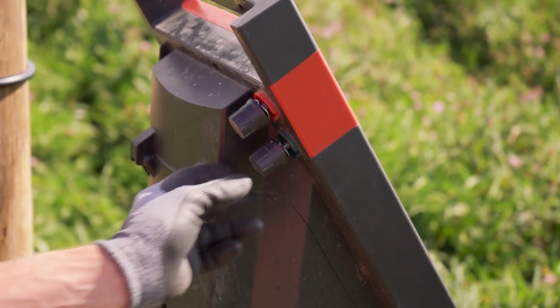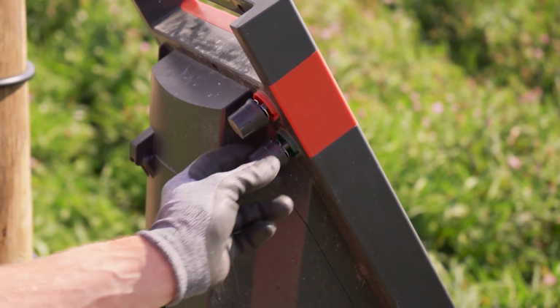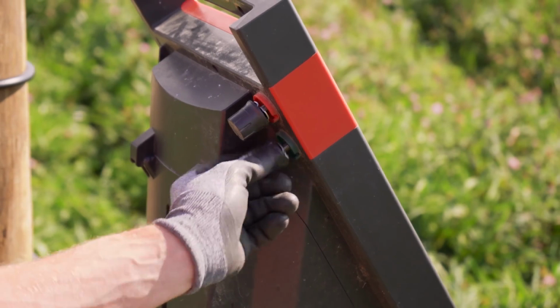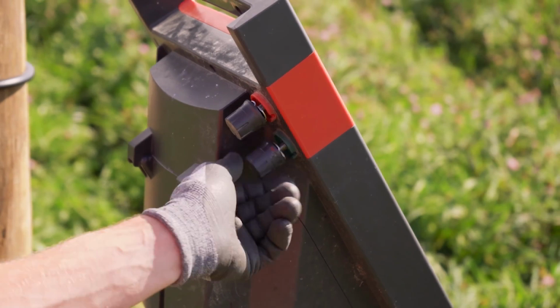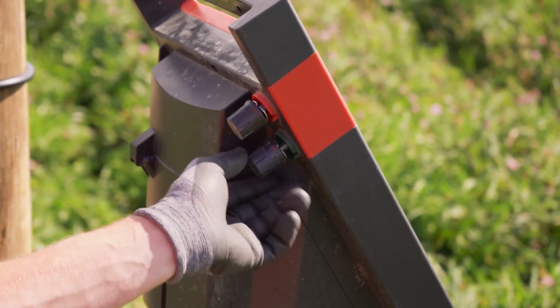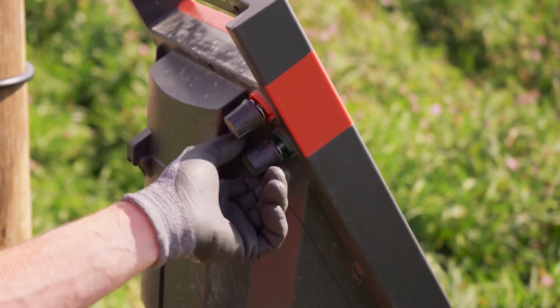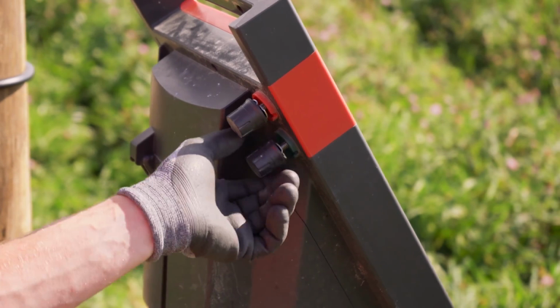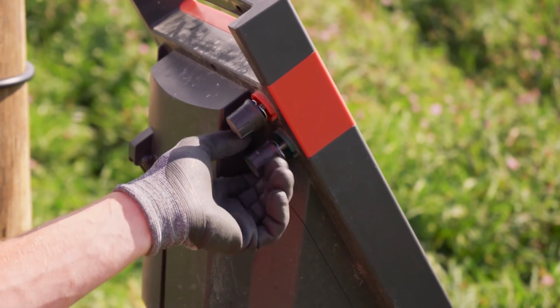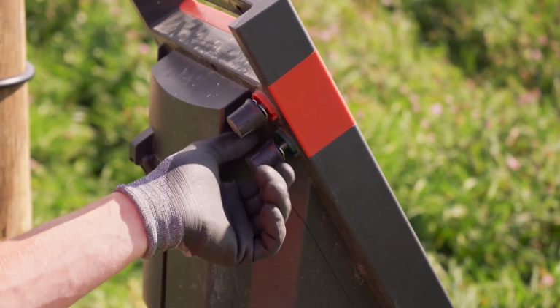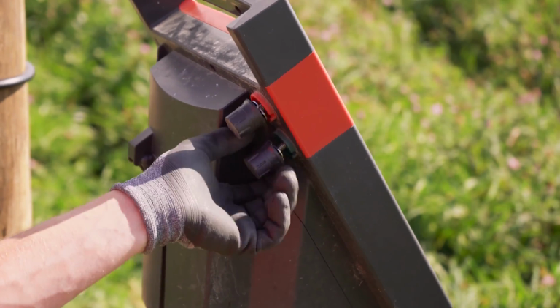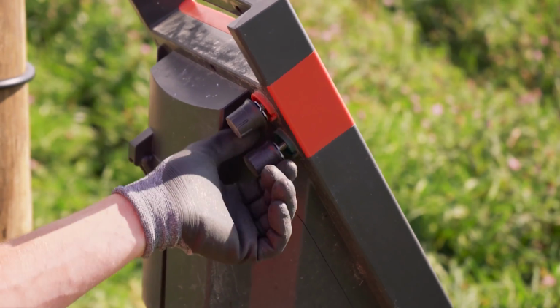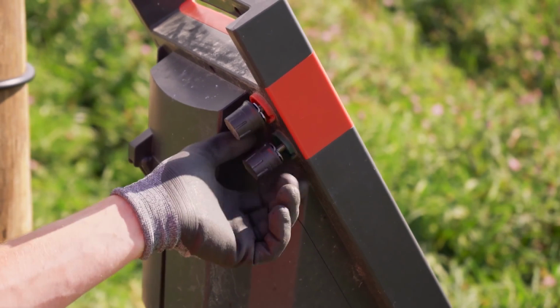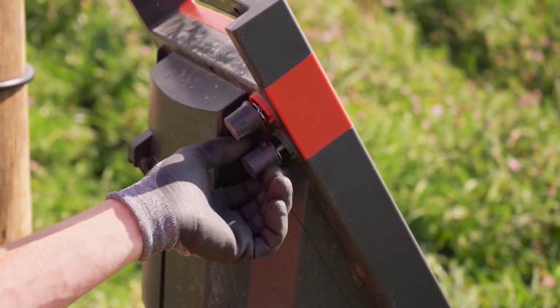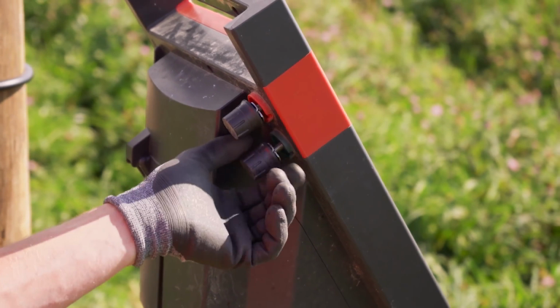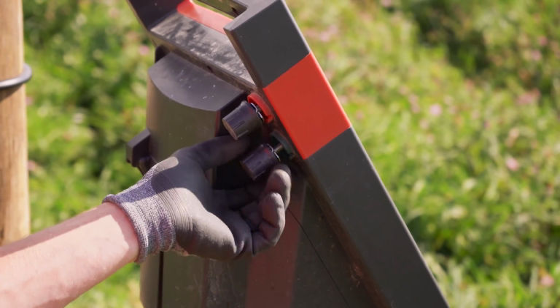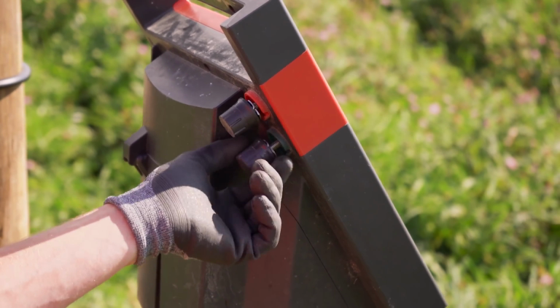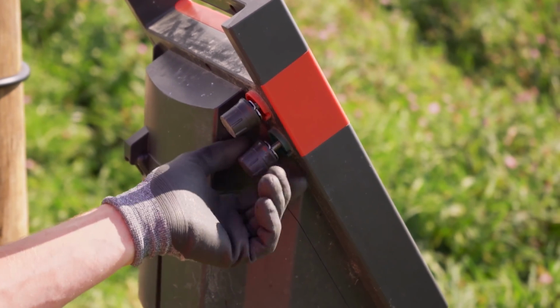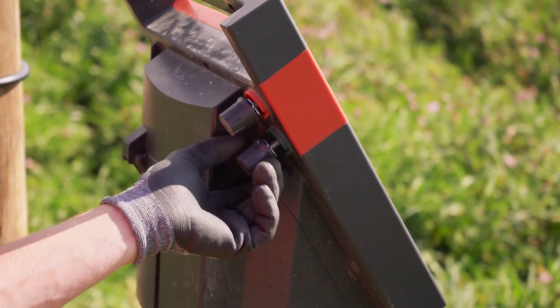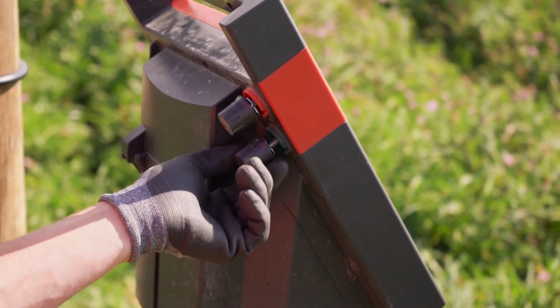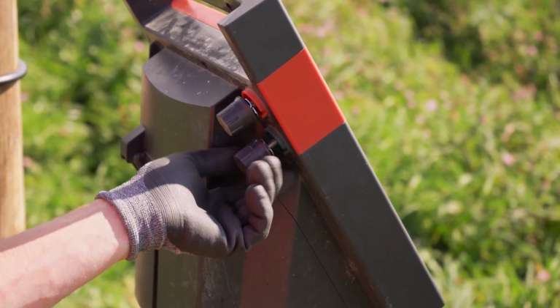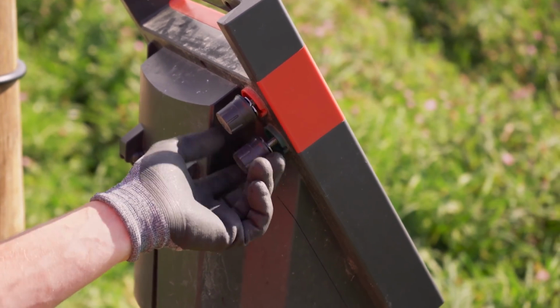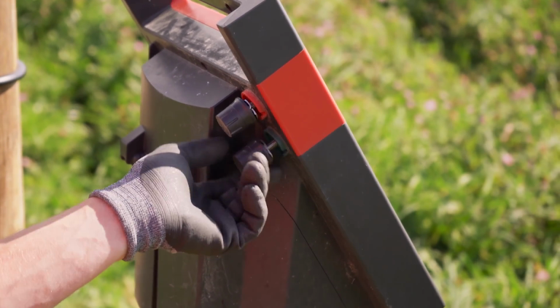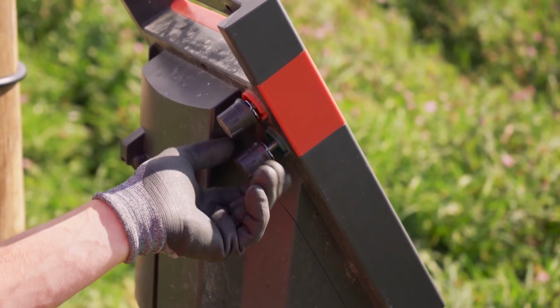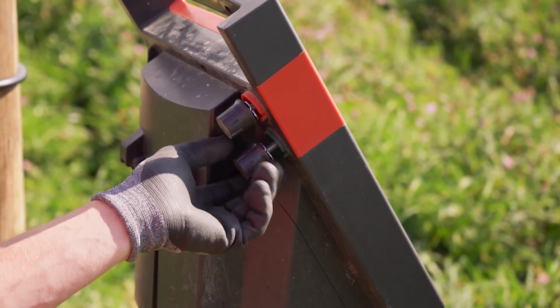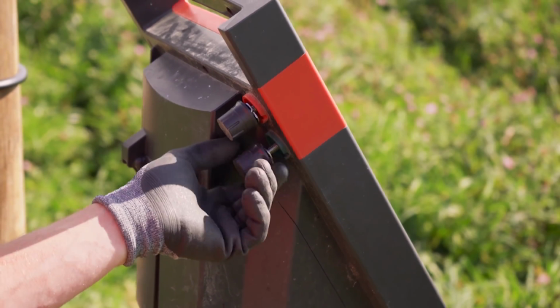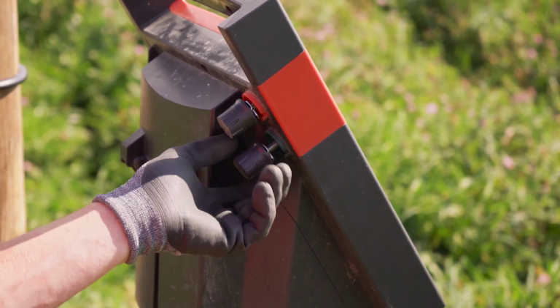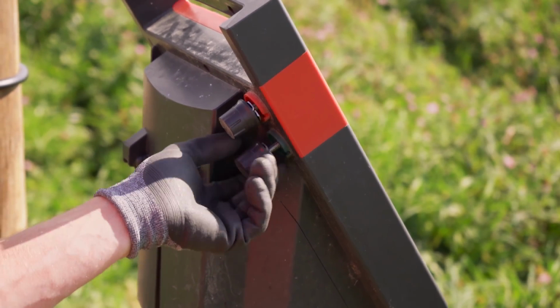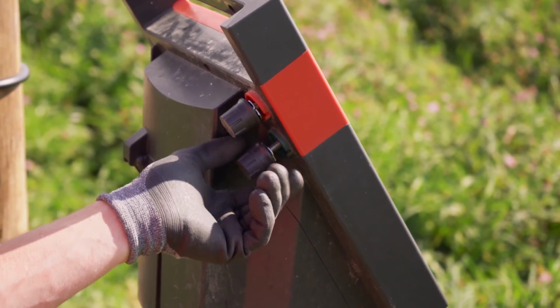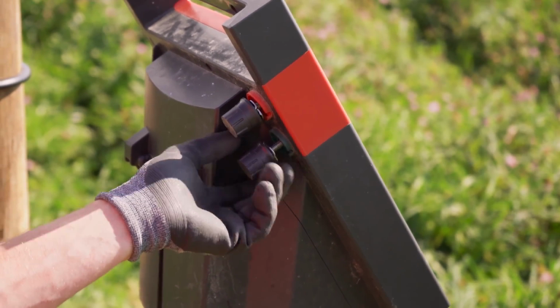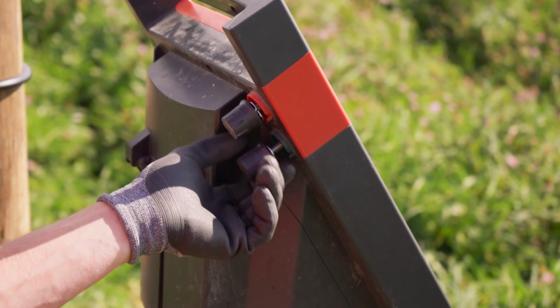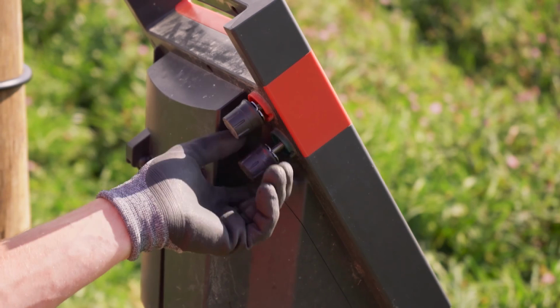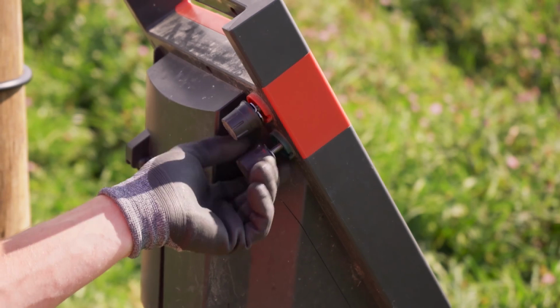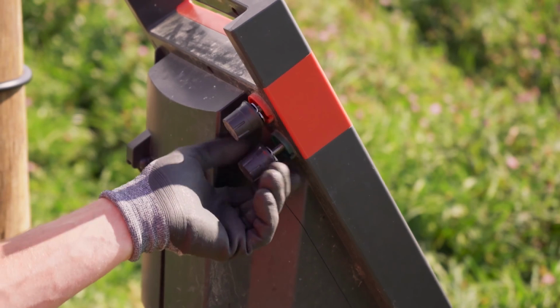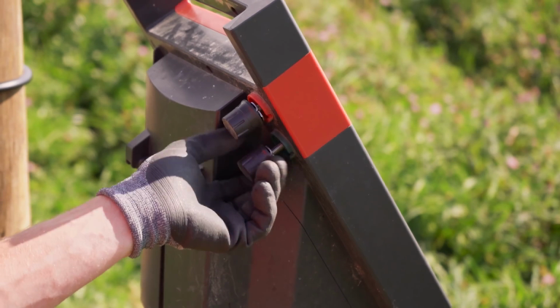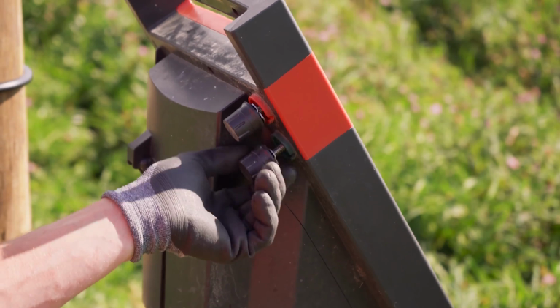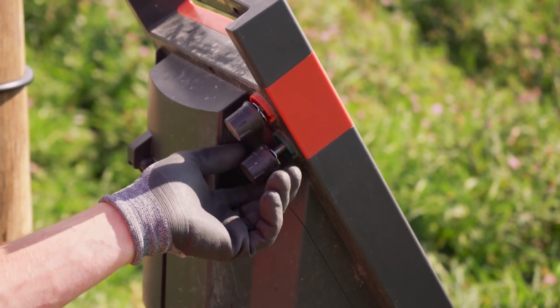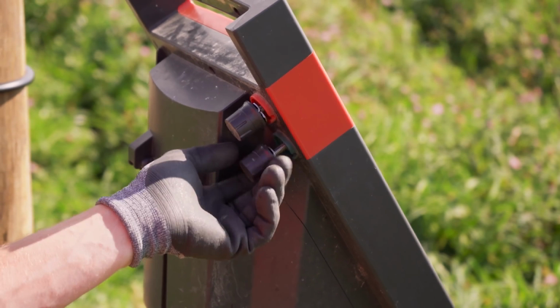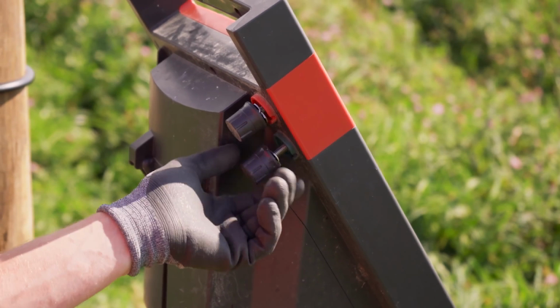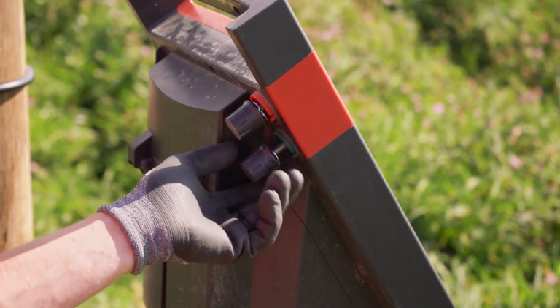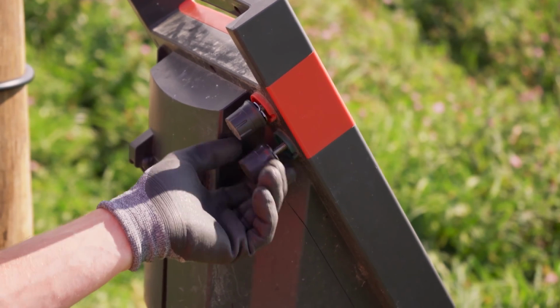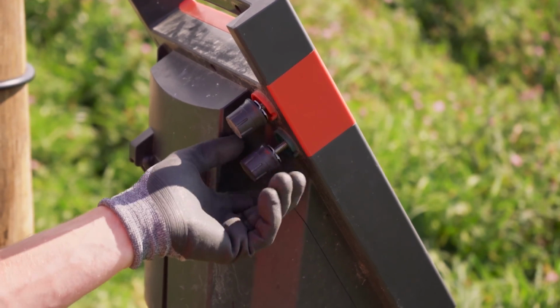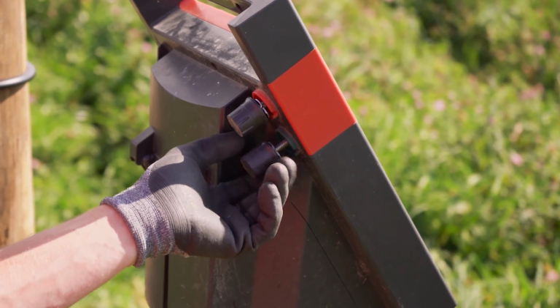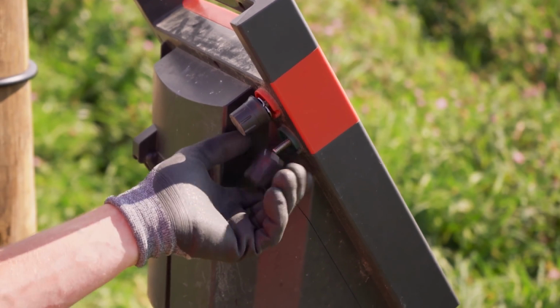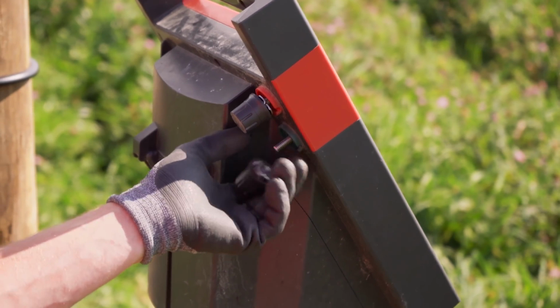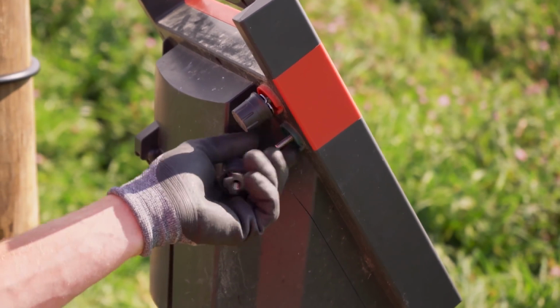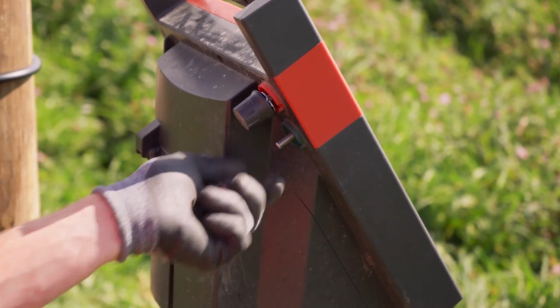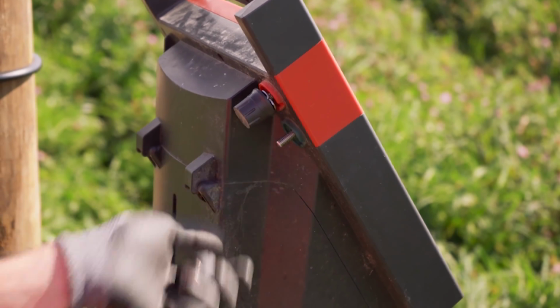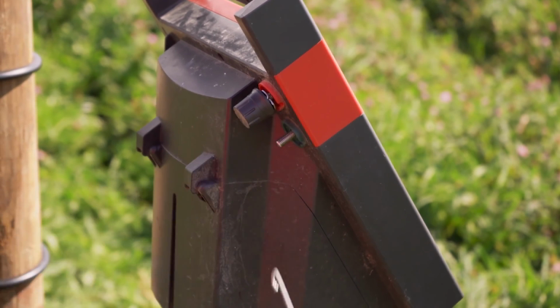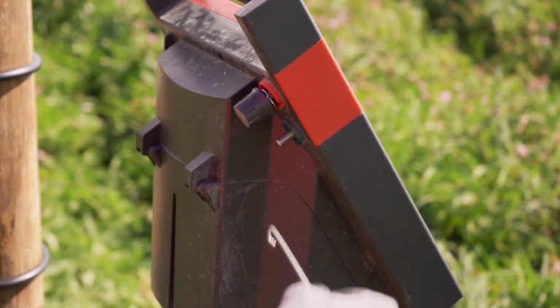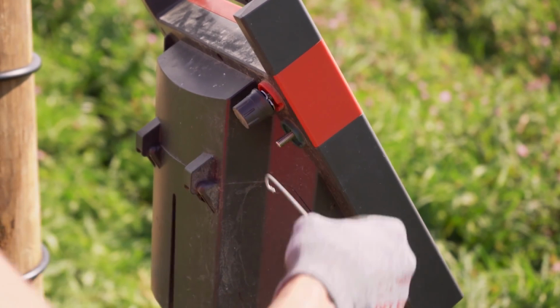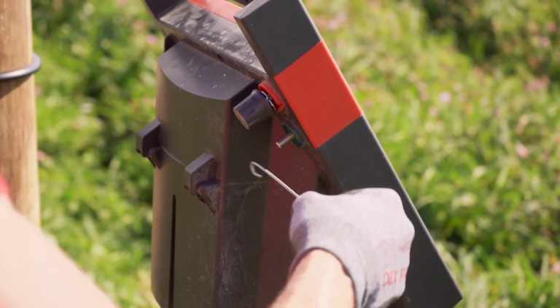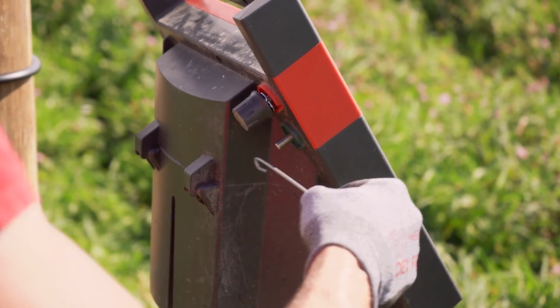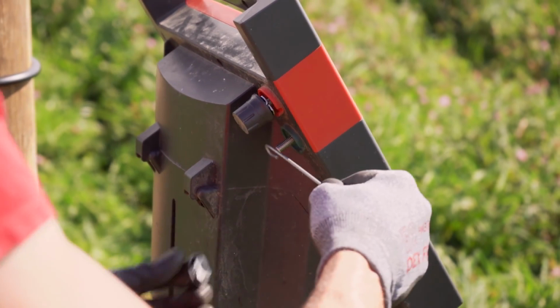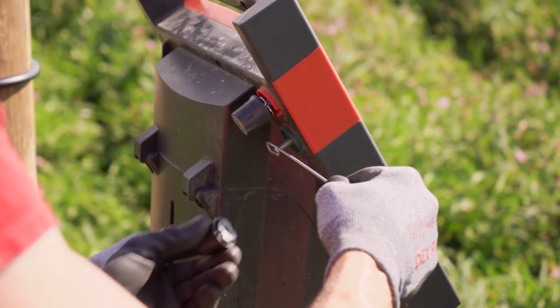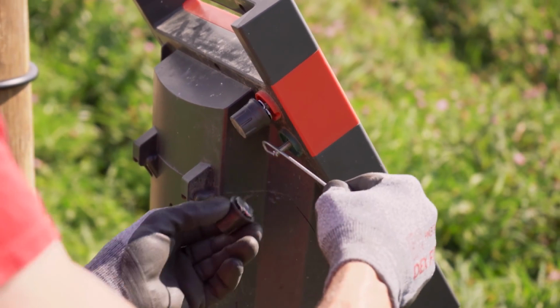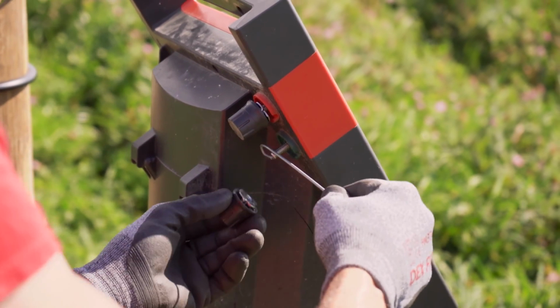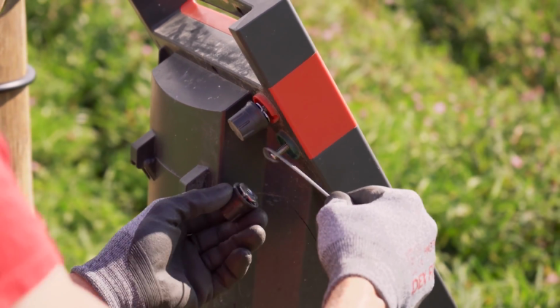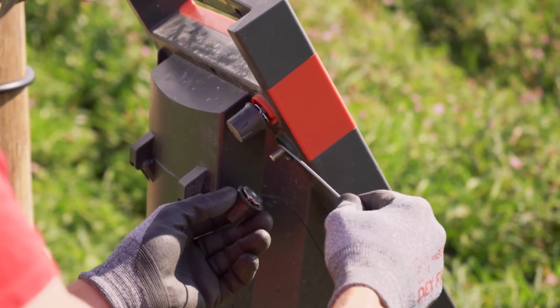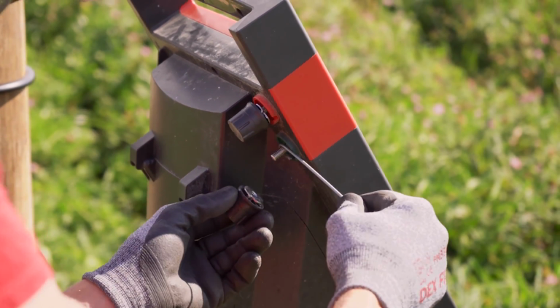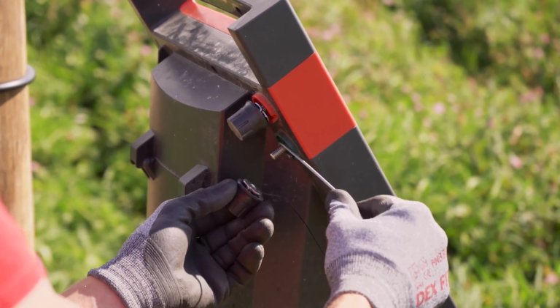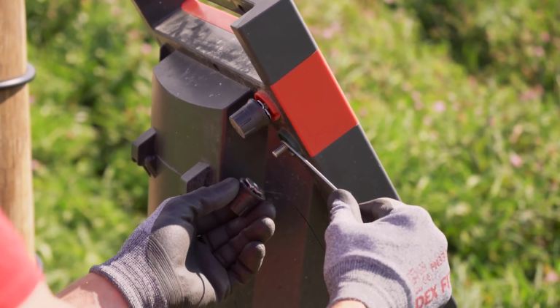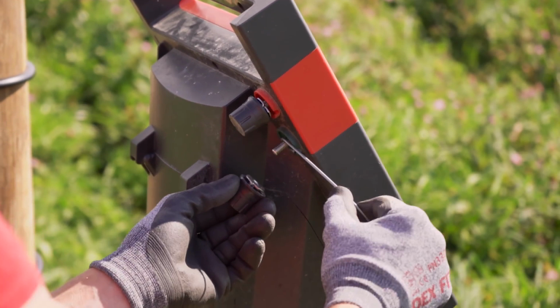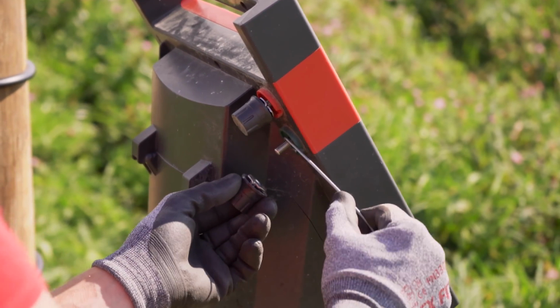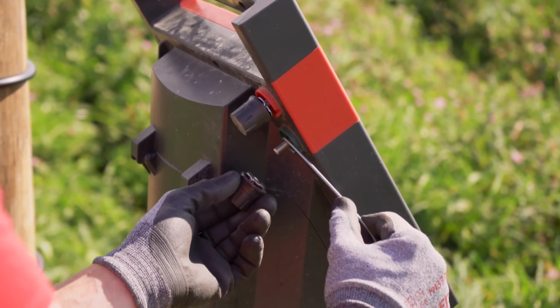If your energizer doesn't come with alligator clamps, you can direct wire it to the energizer and ground bed using a piece of wire and a ground clamp.